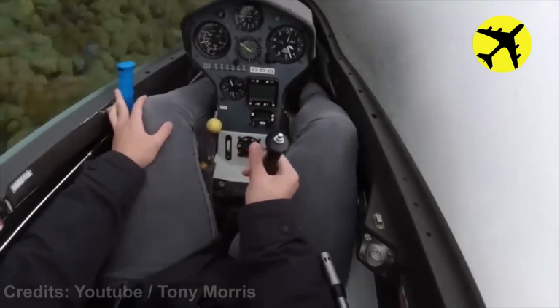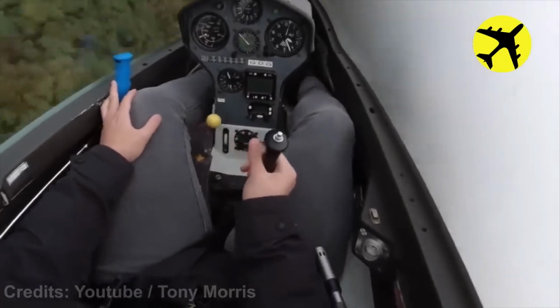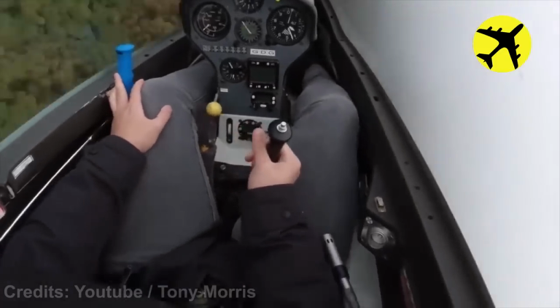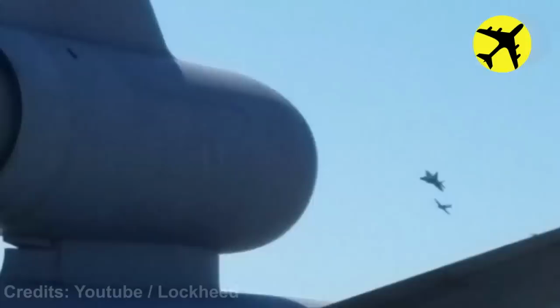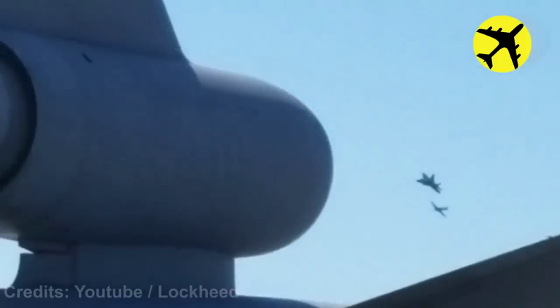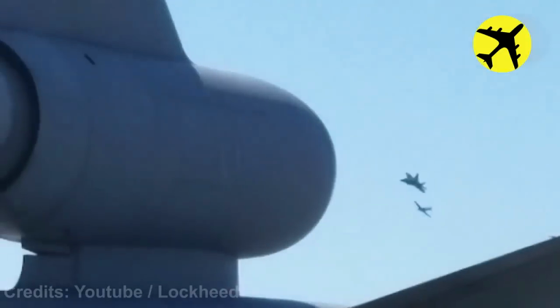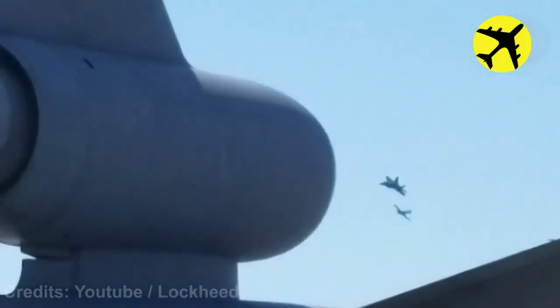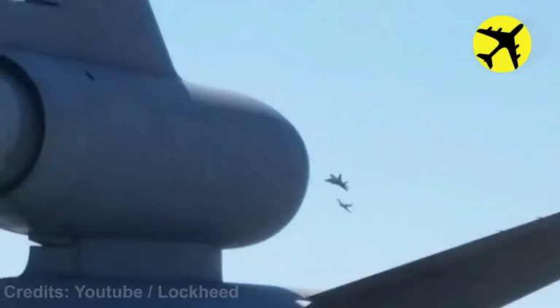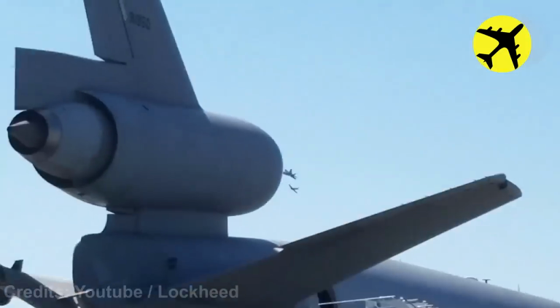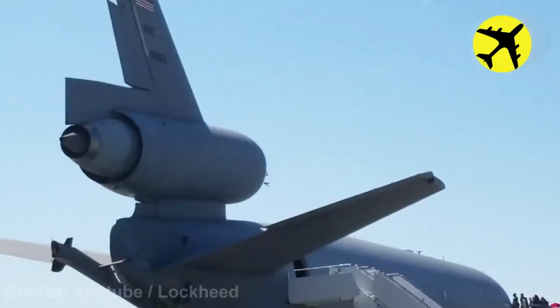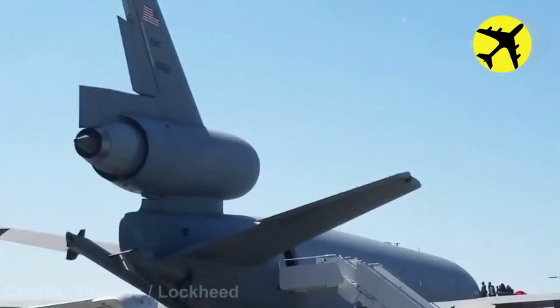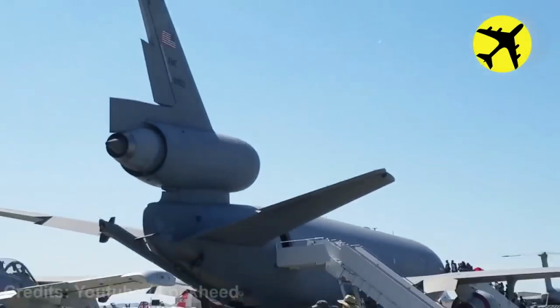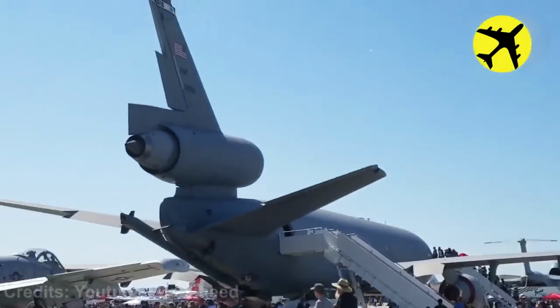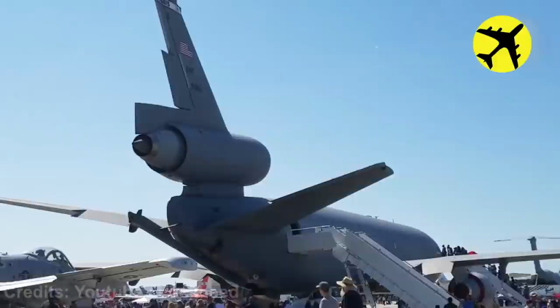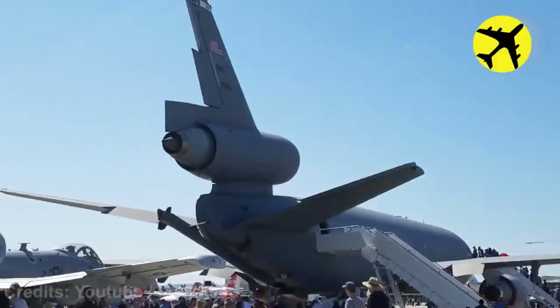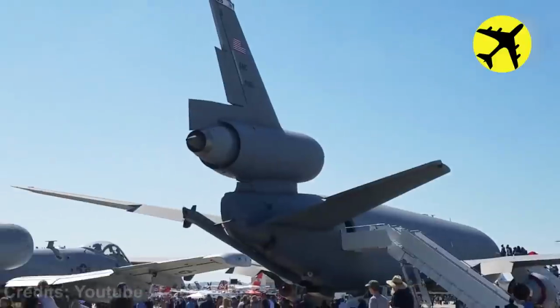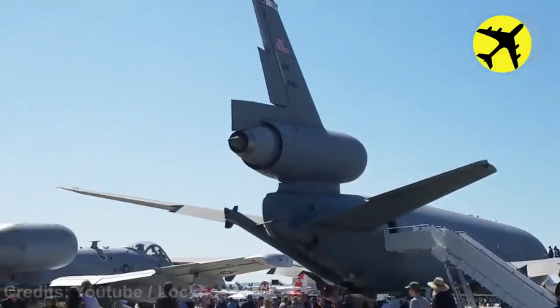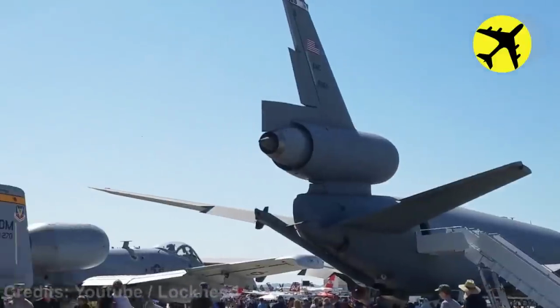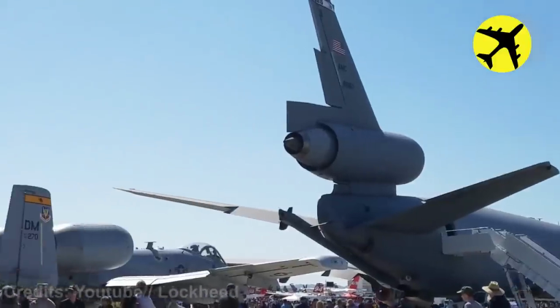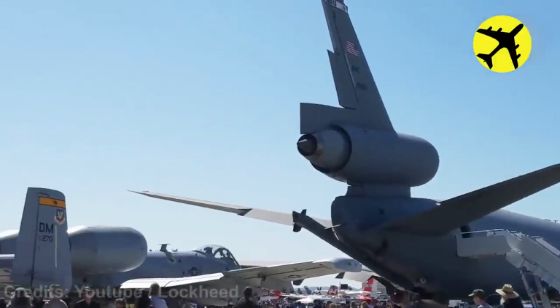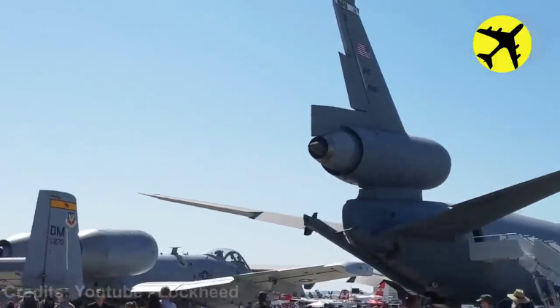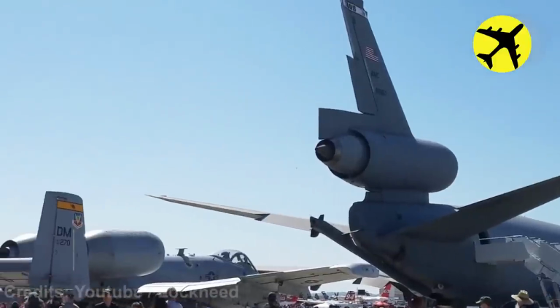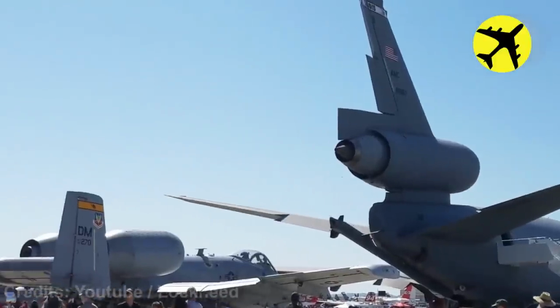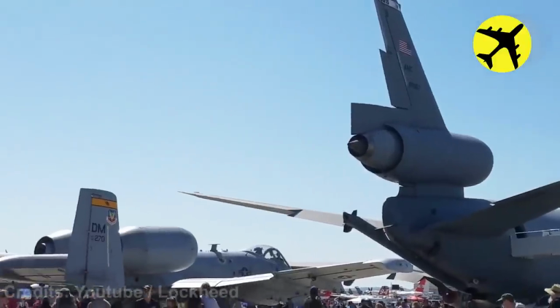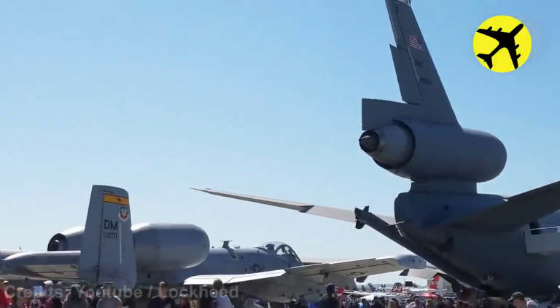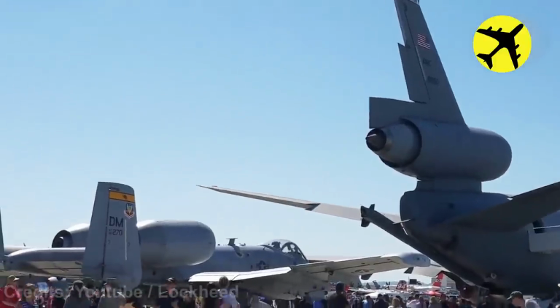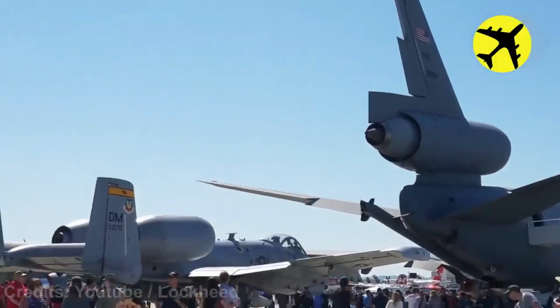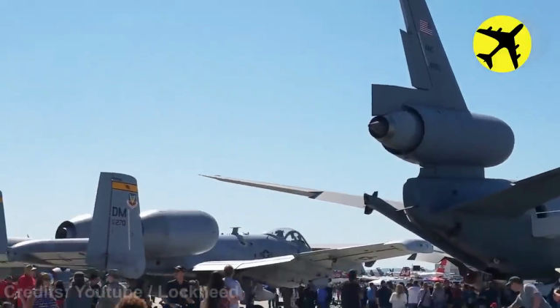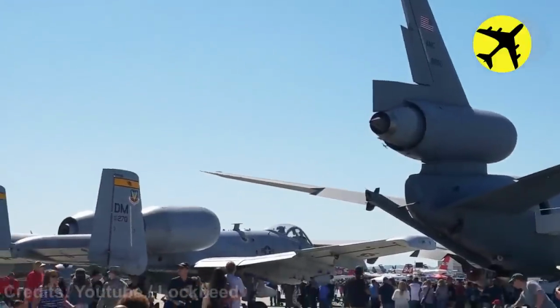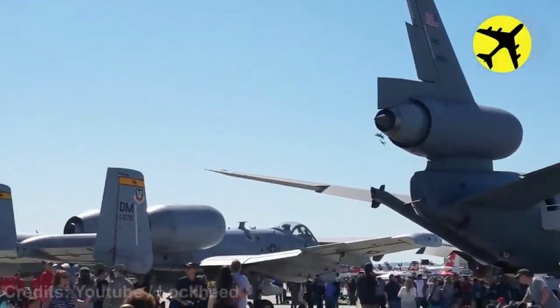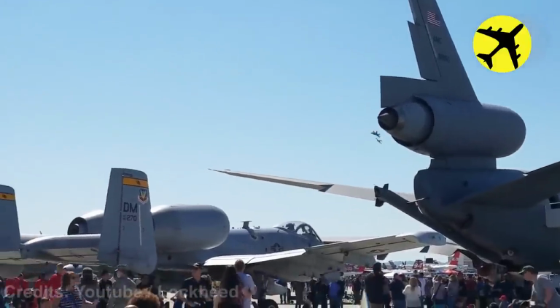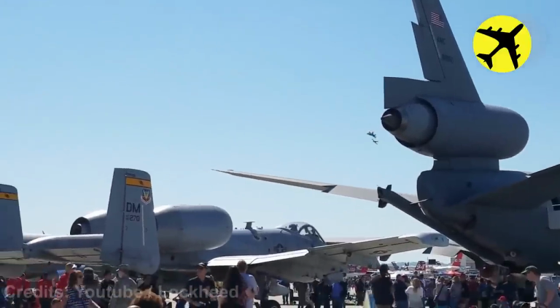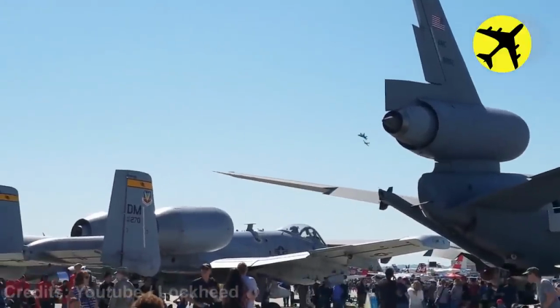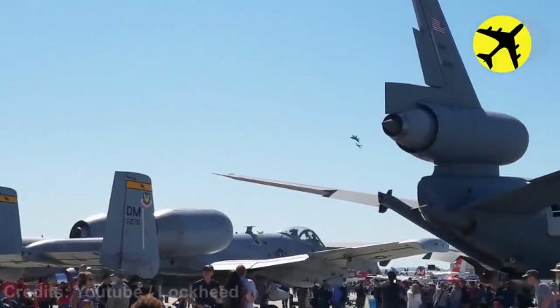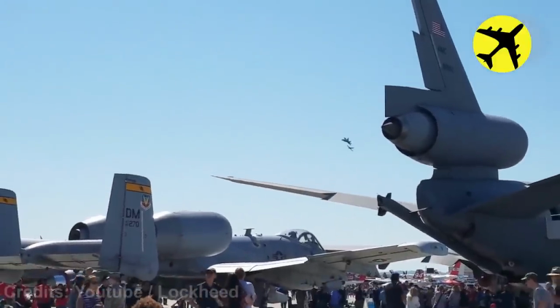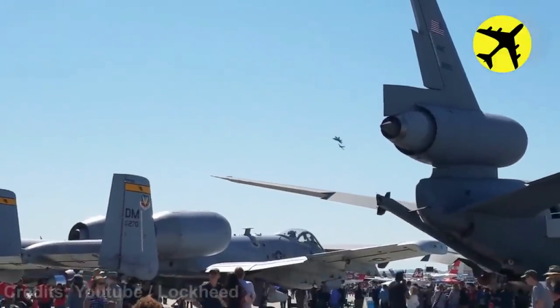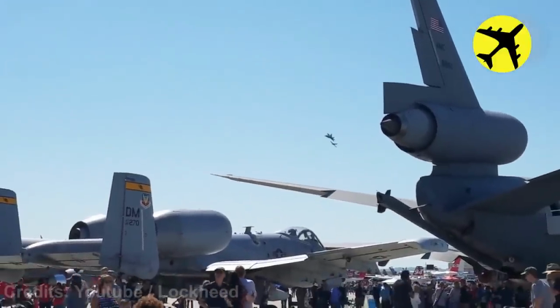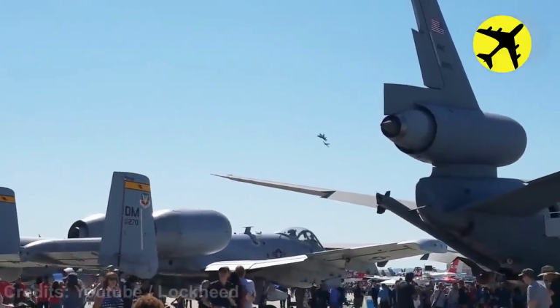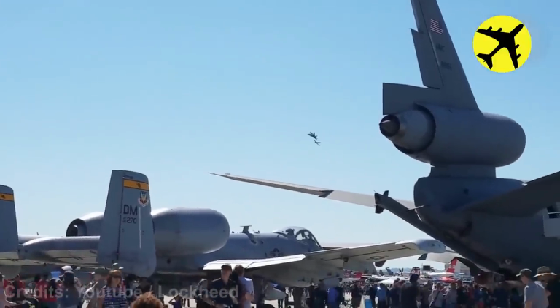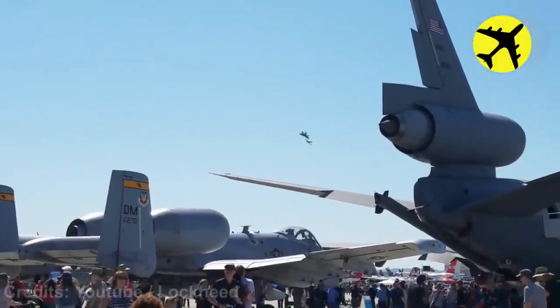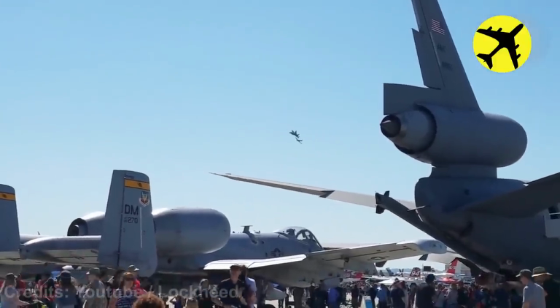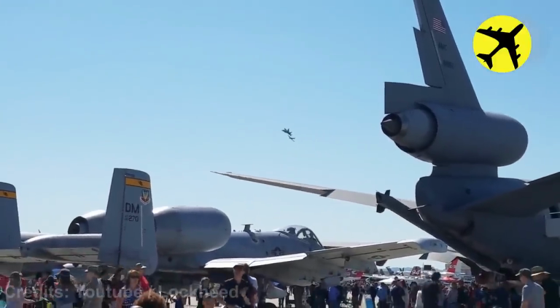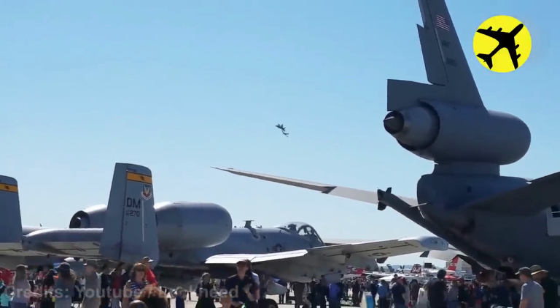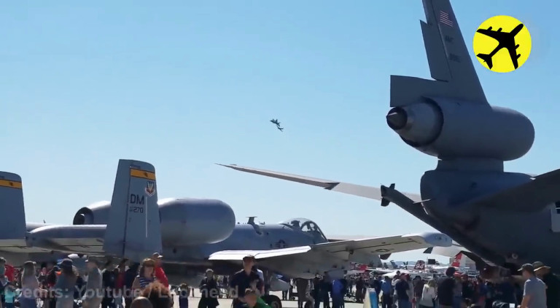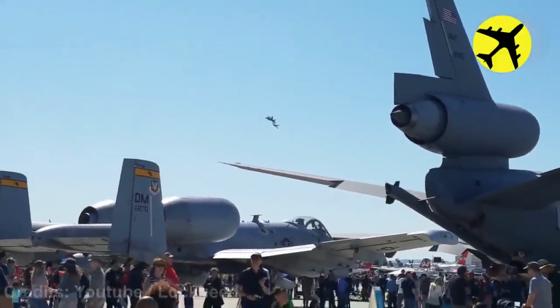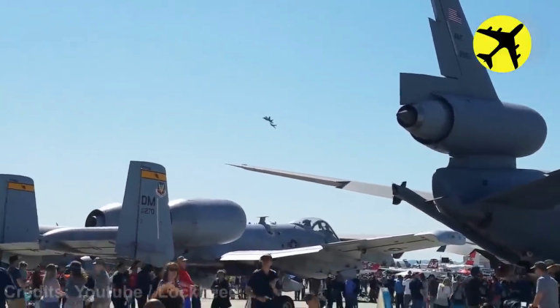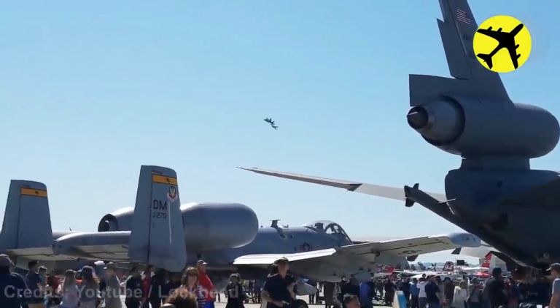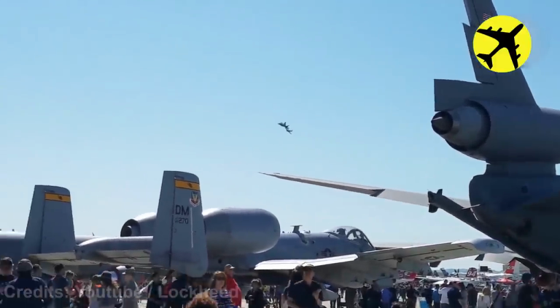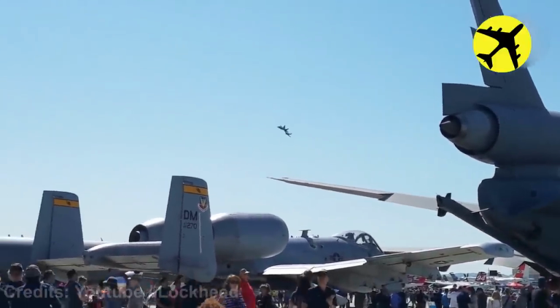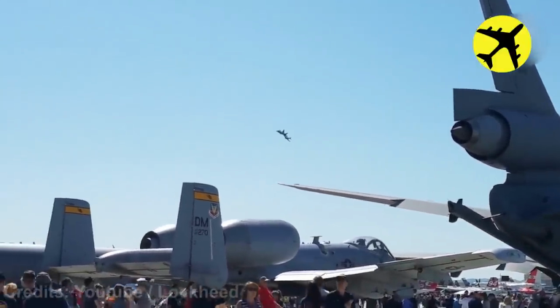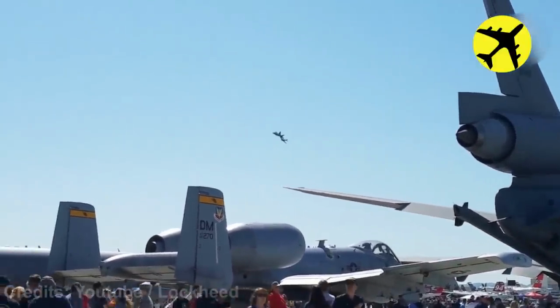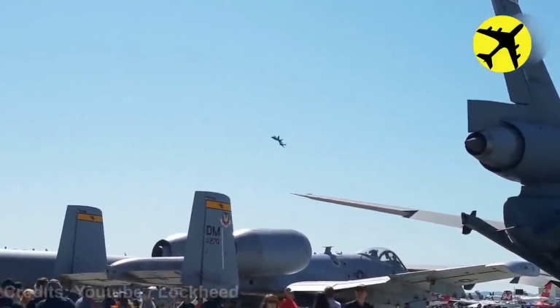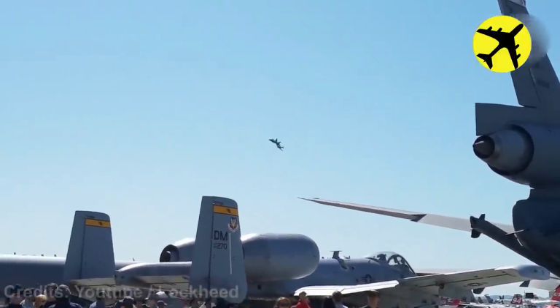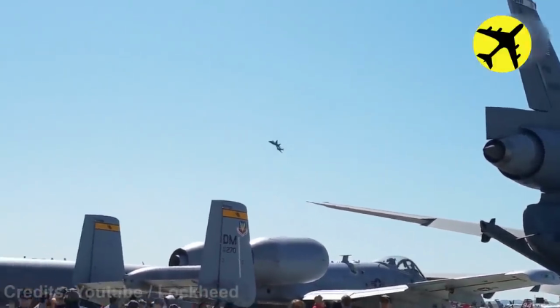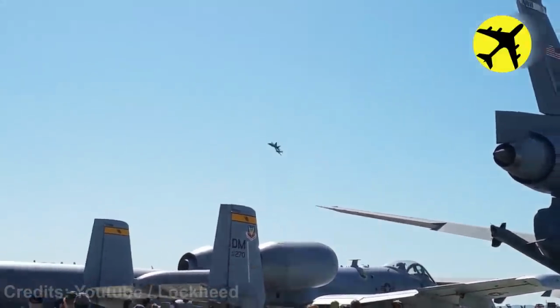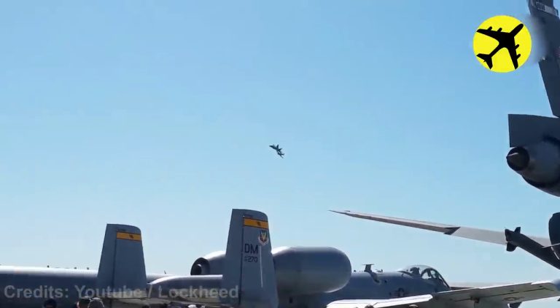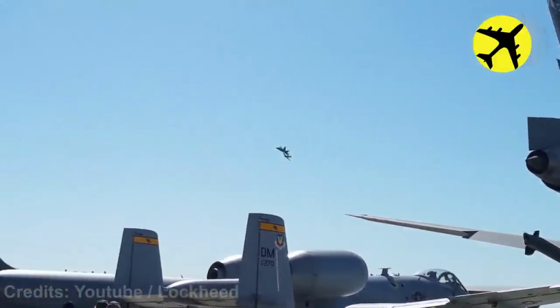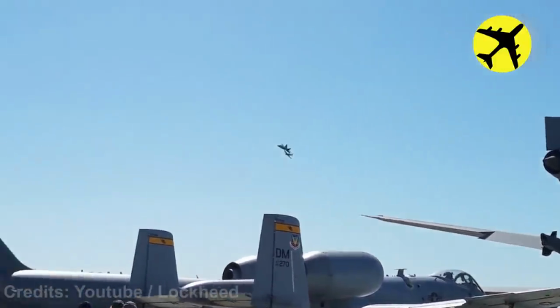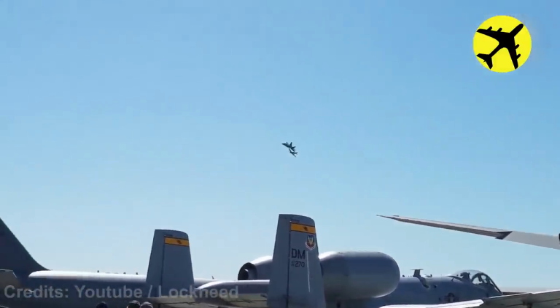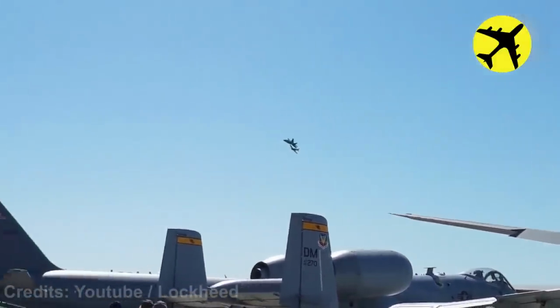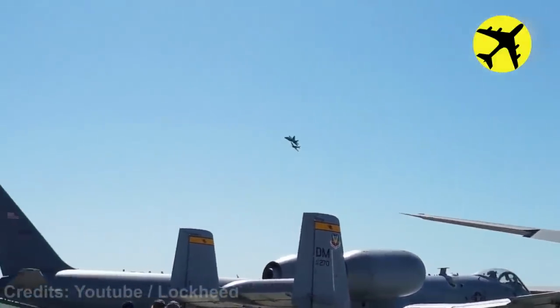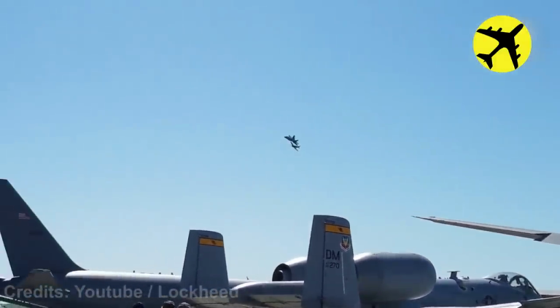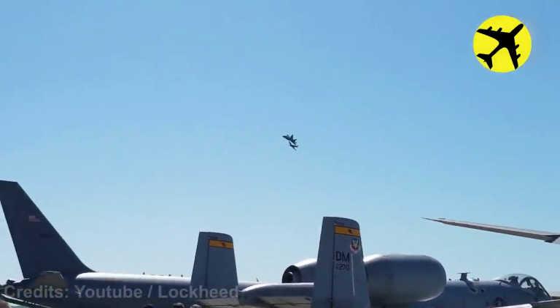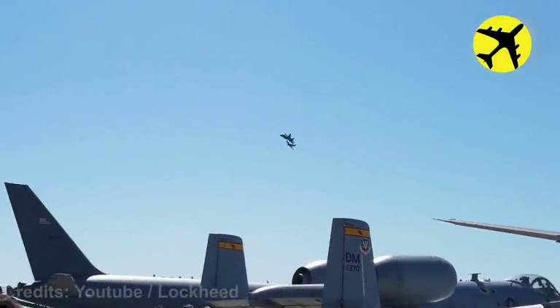A stunning view of these P-51 and F-22 flying really close to each other in formation.